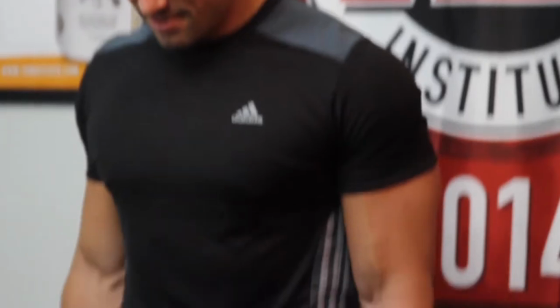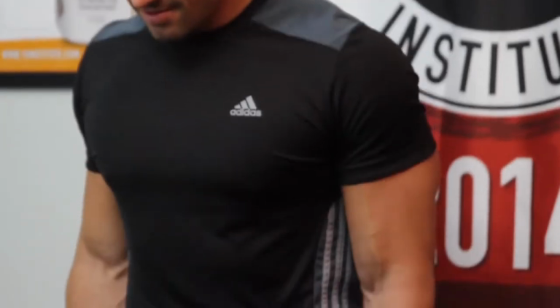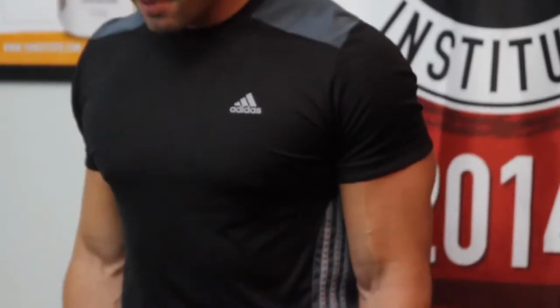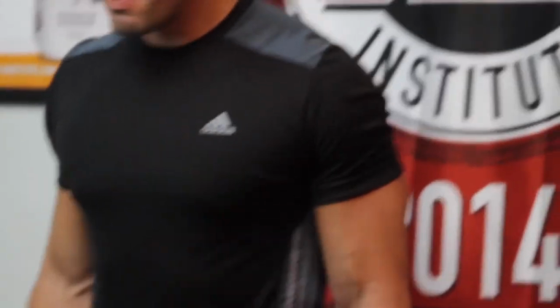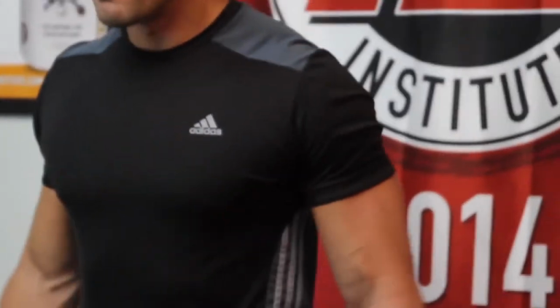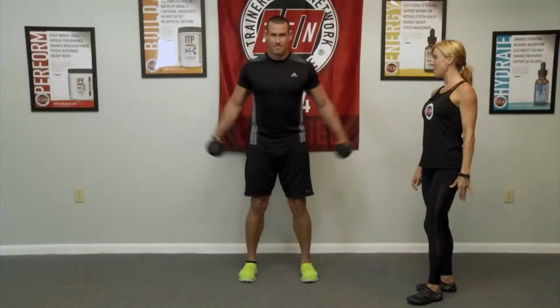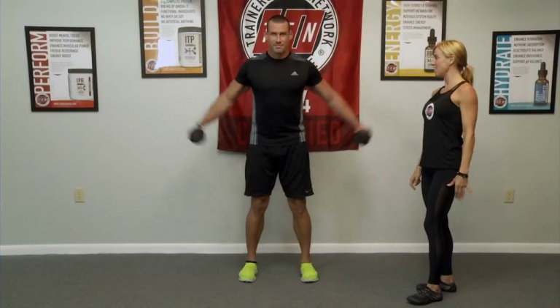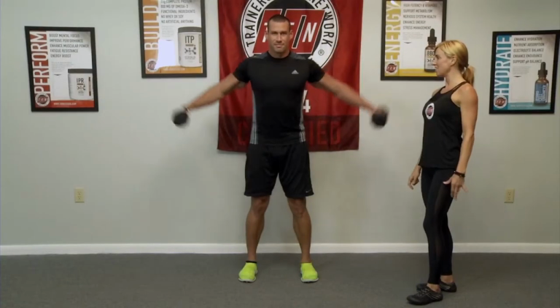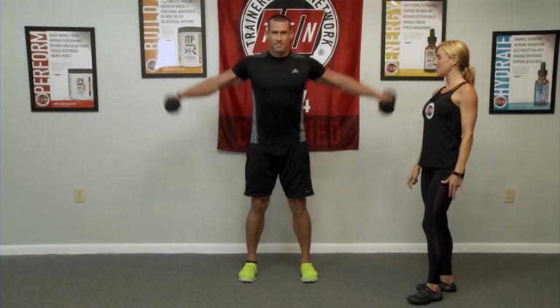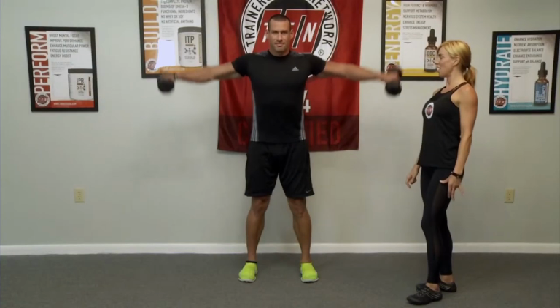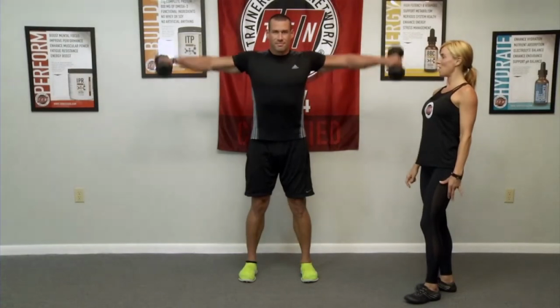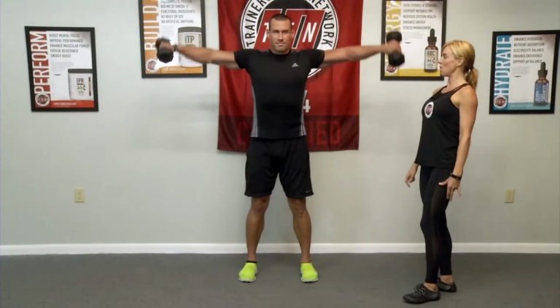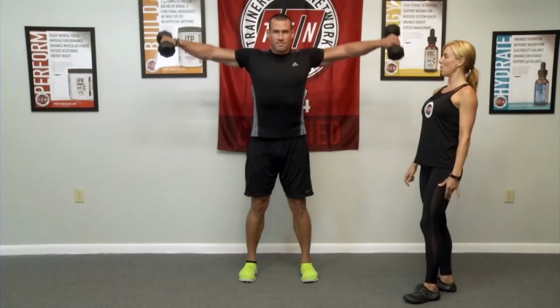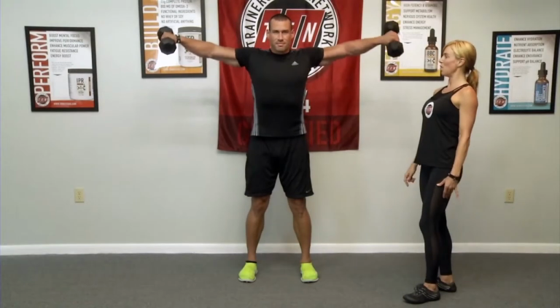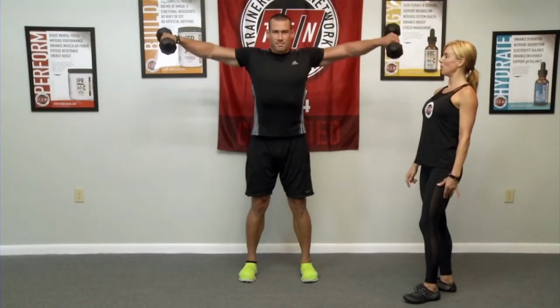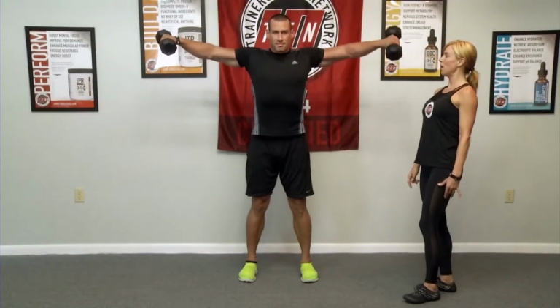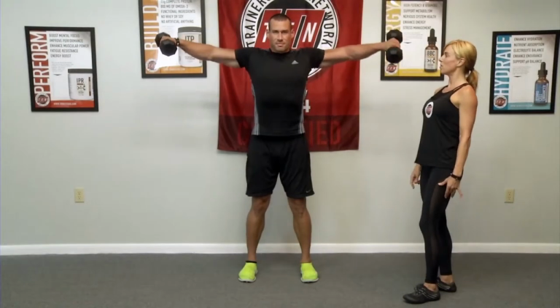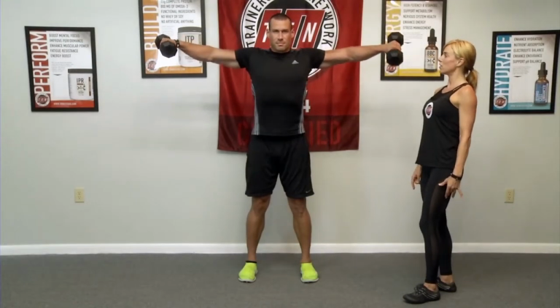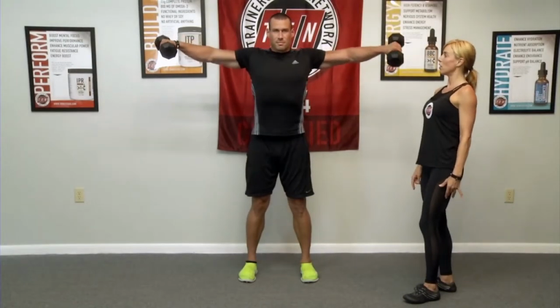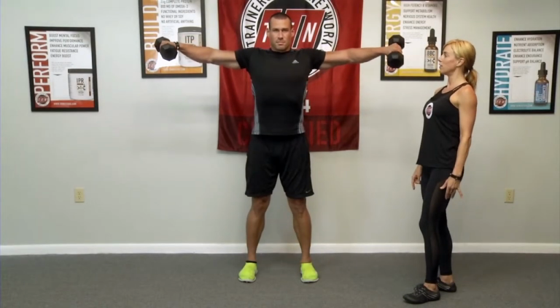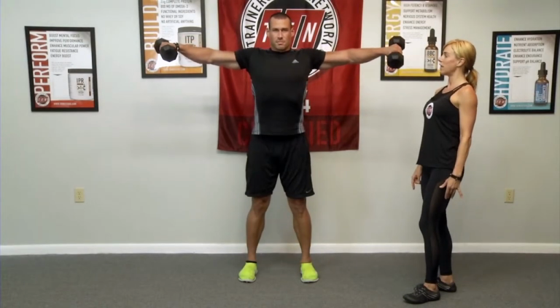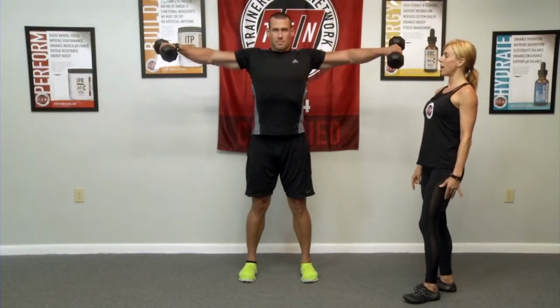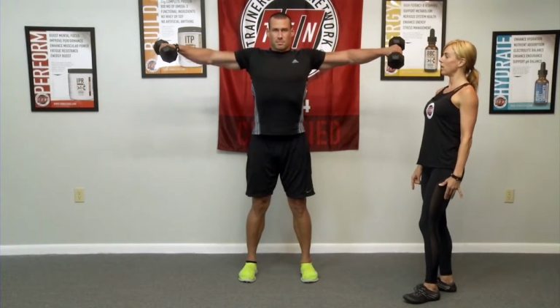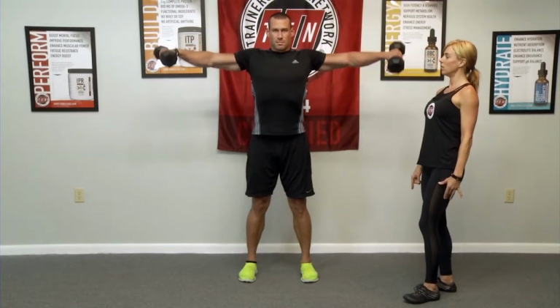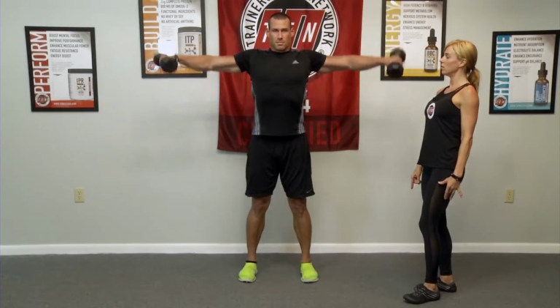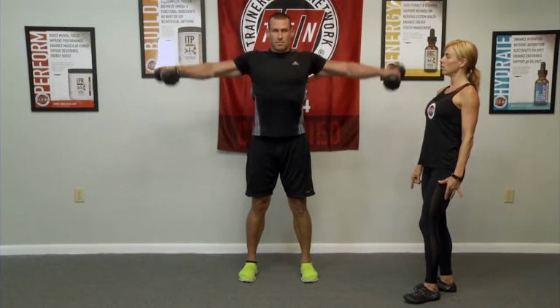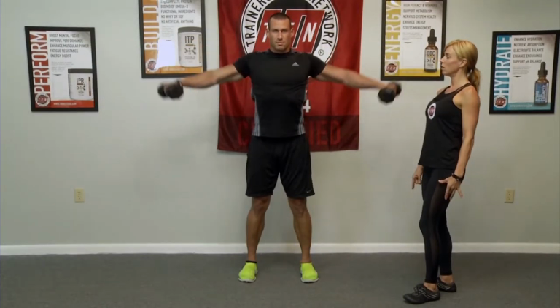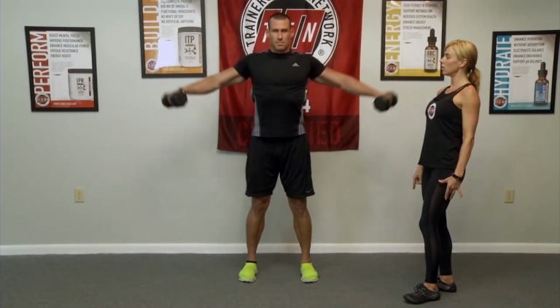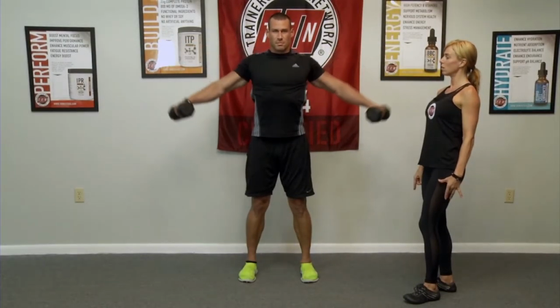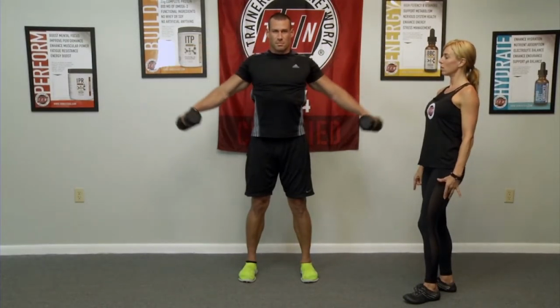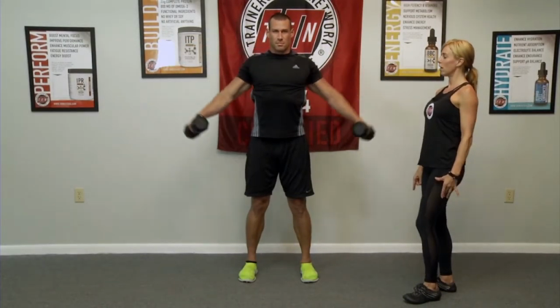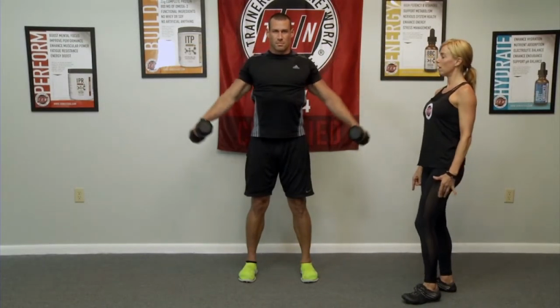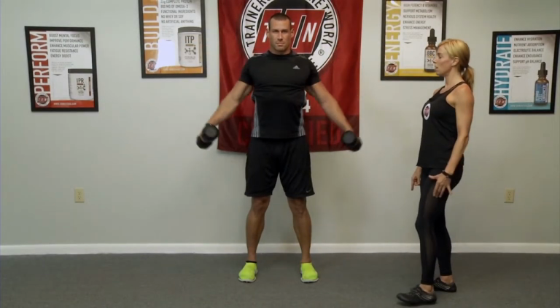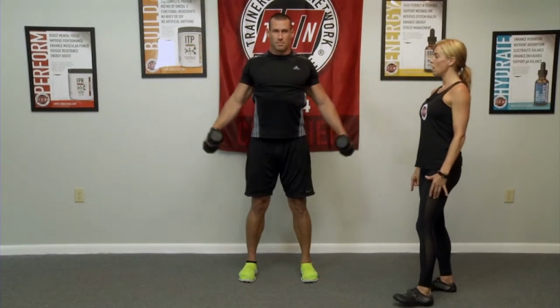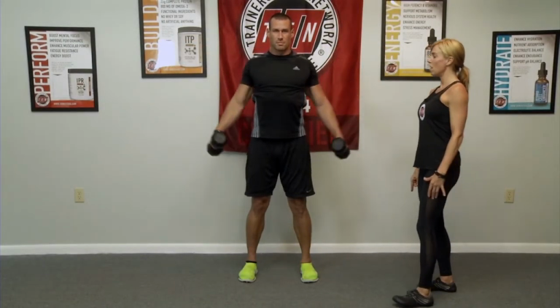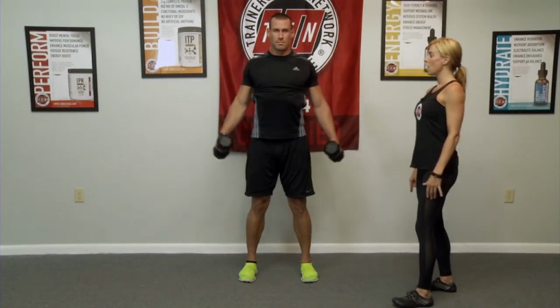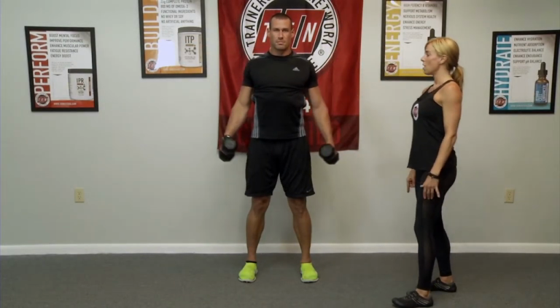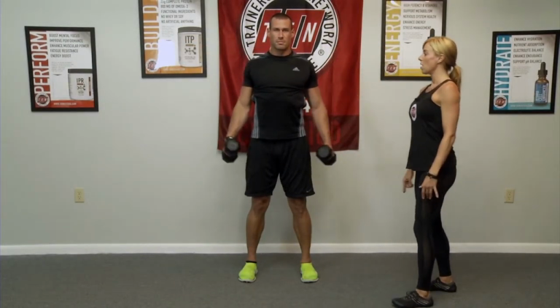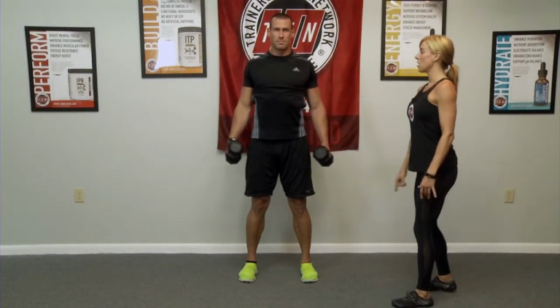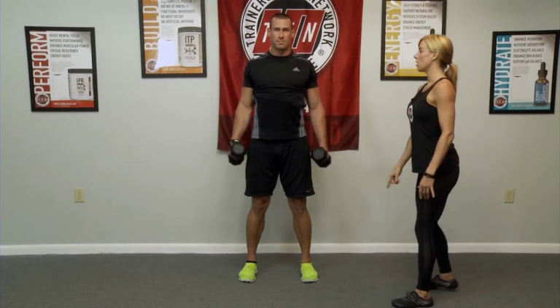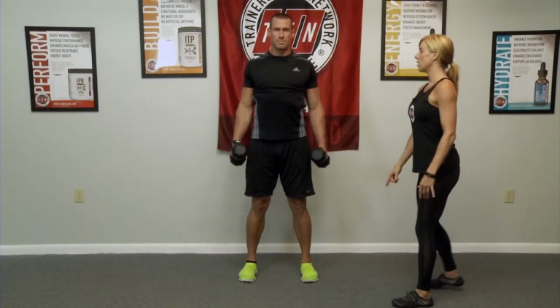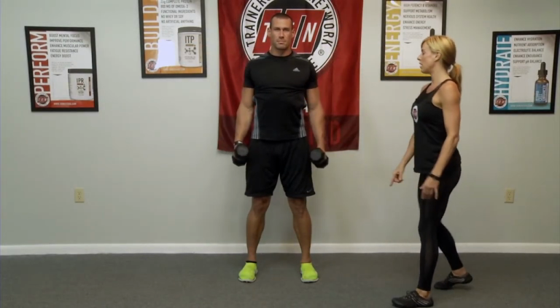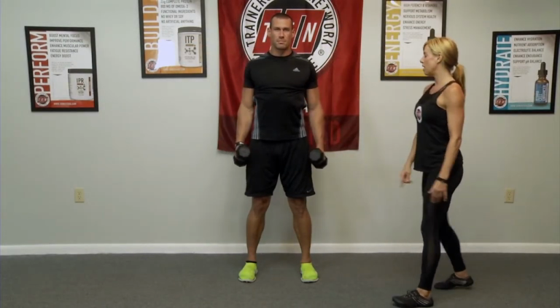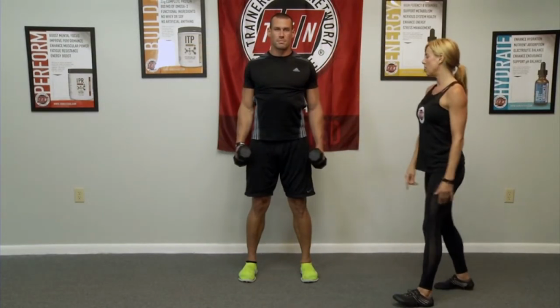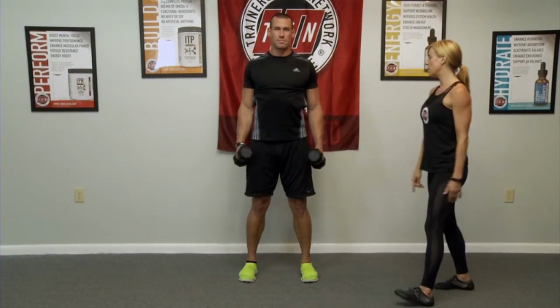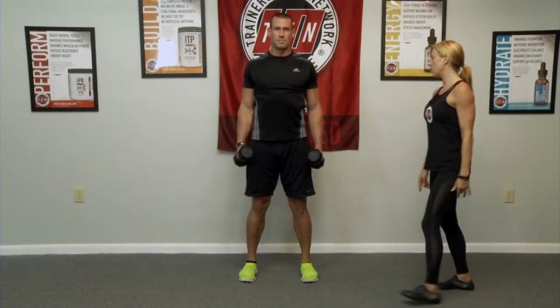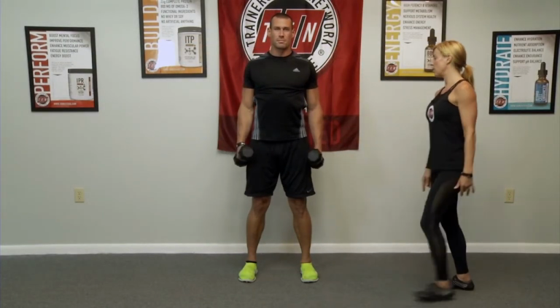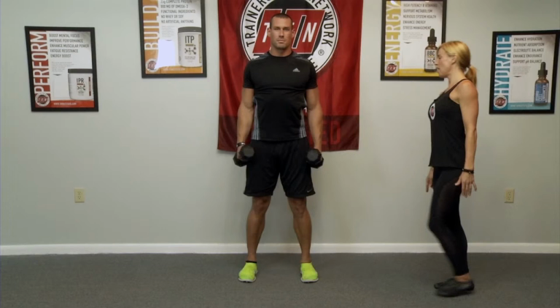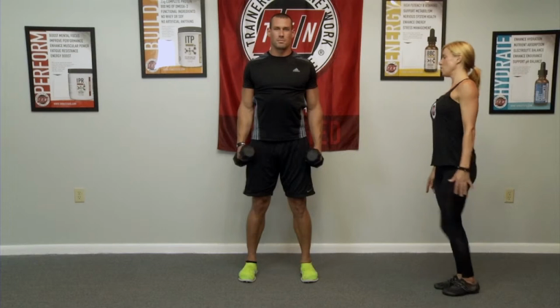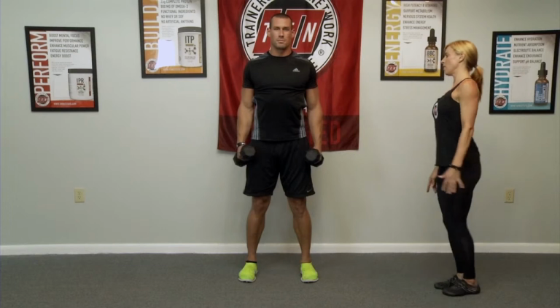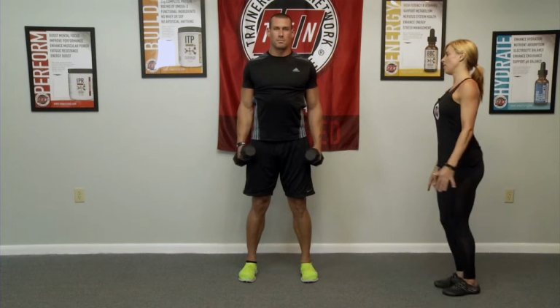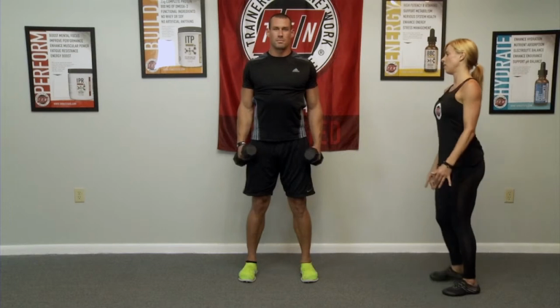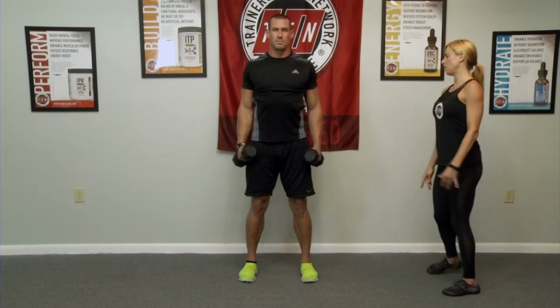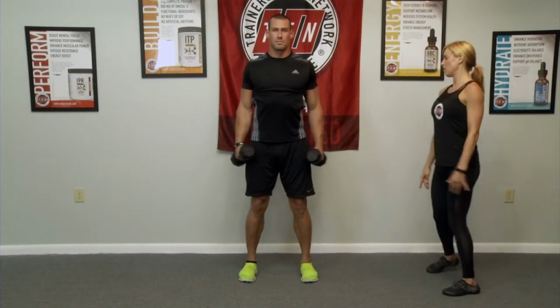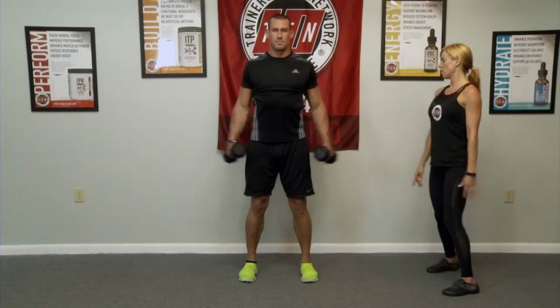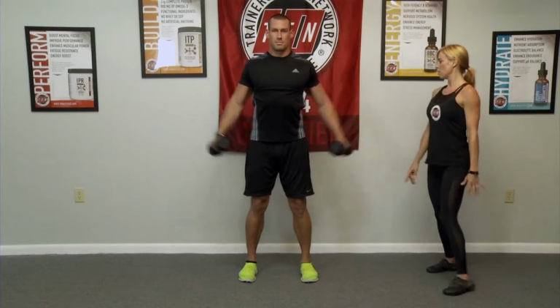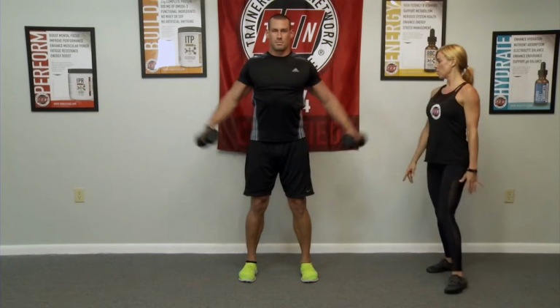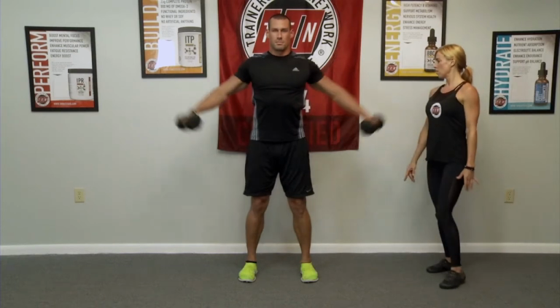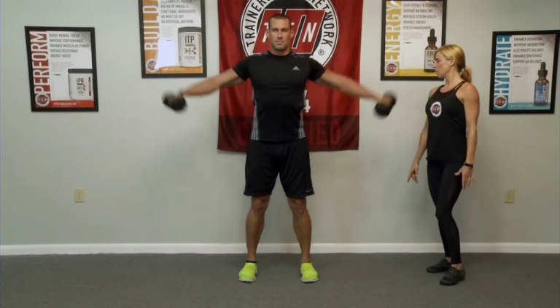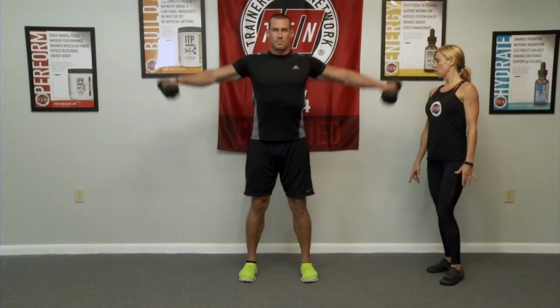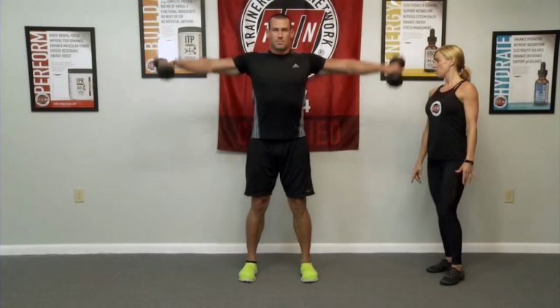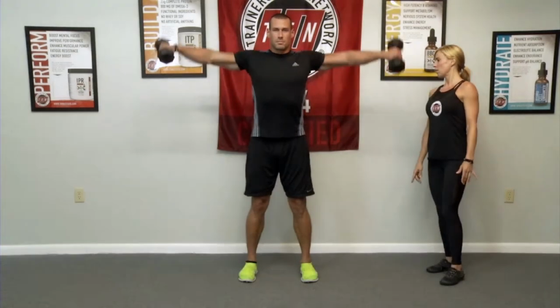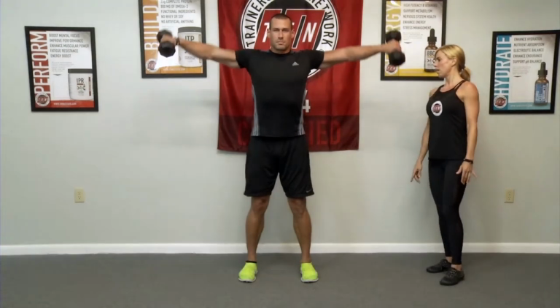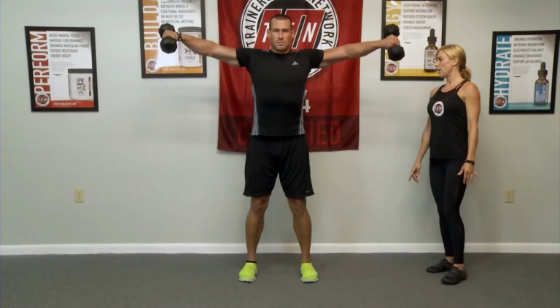Lateral raise — up, hold, slowly down, okay? And another one, okay?